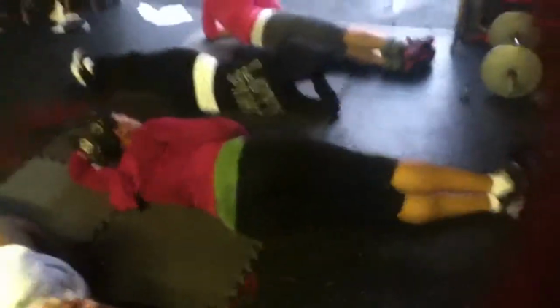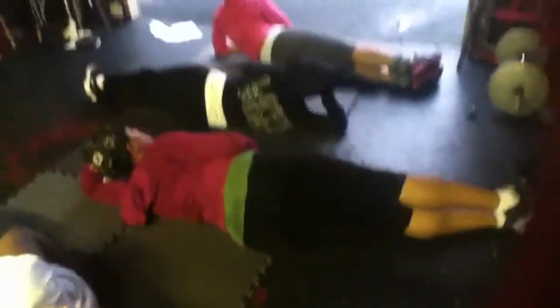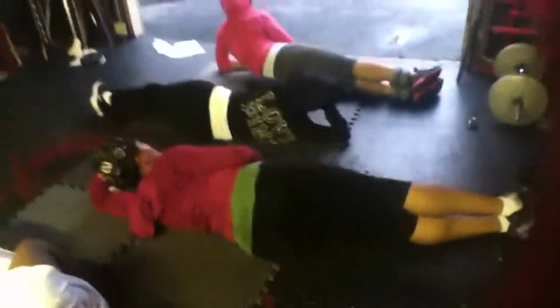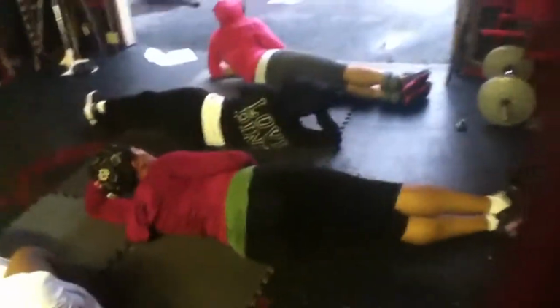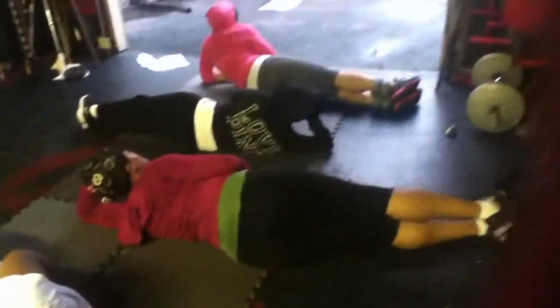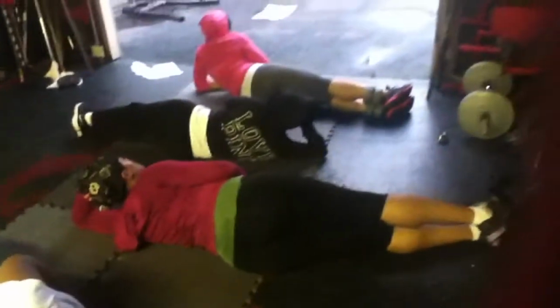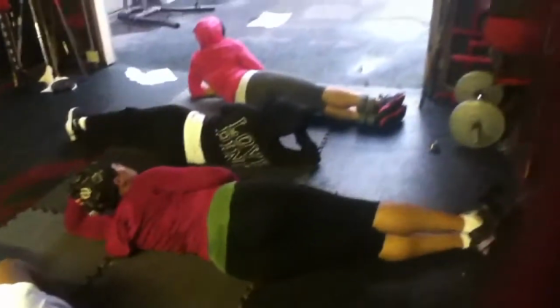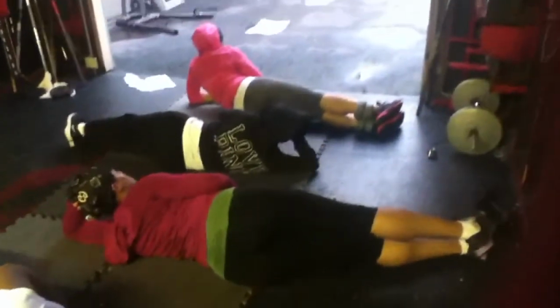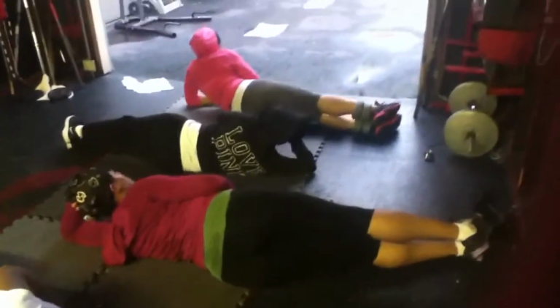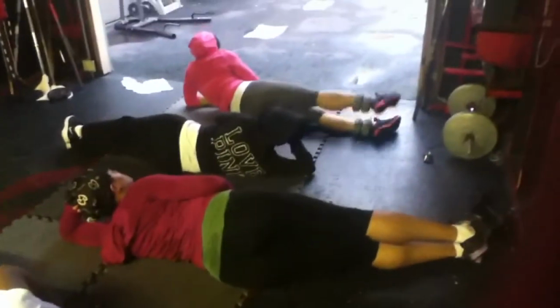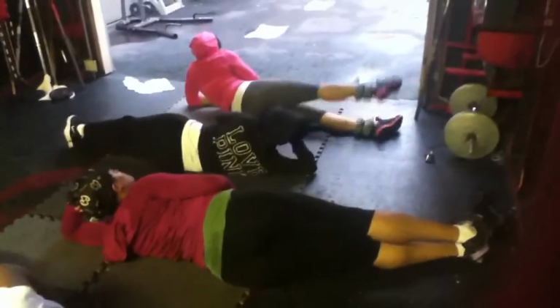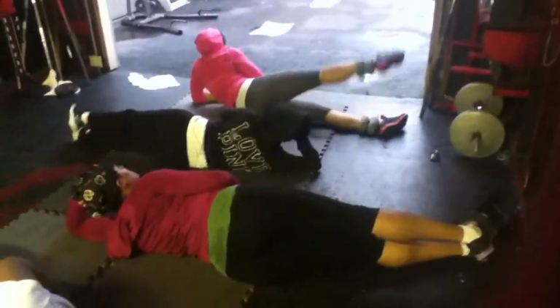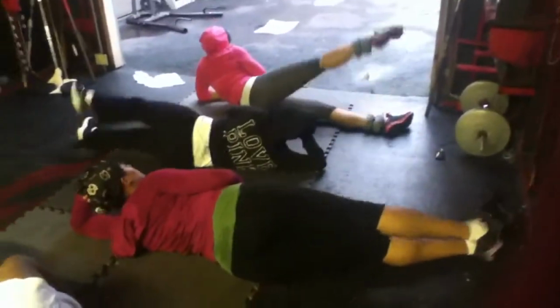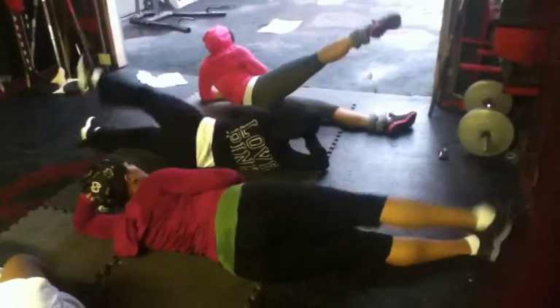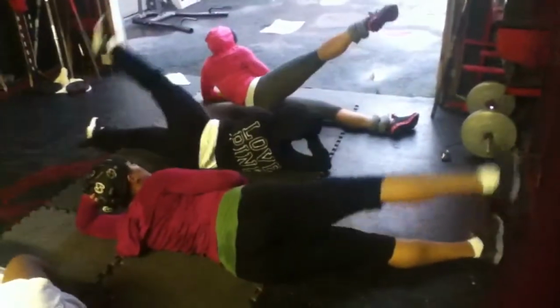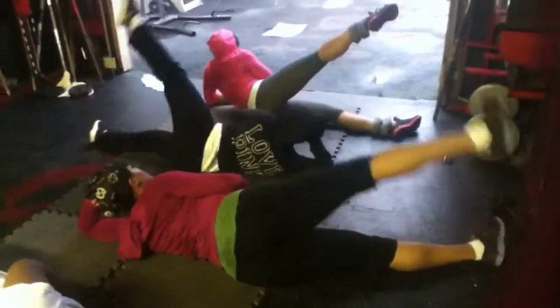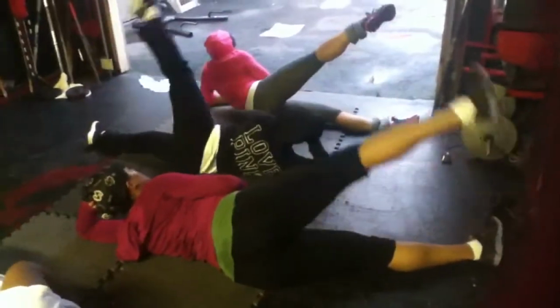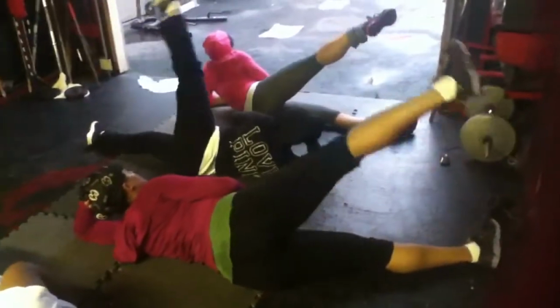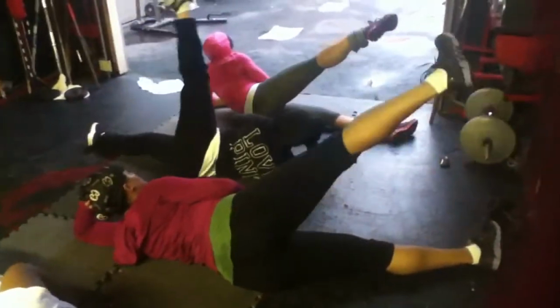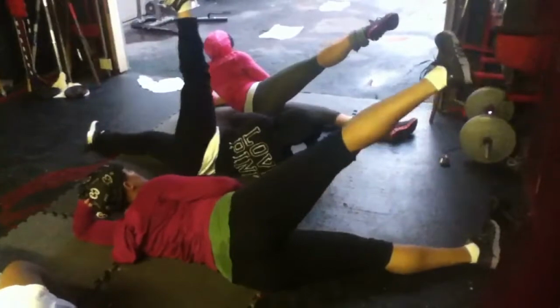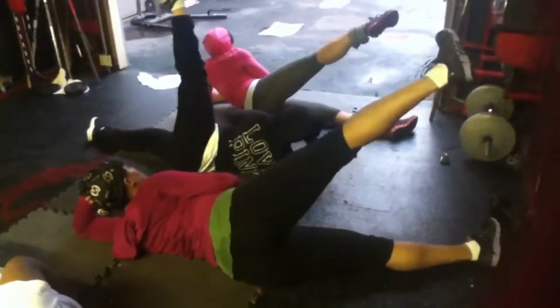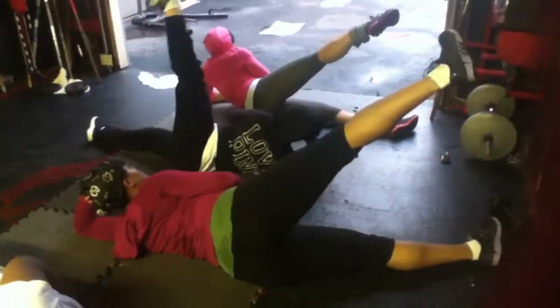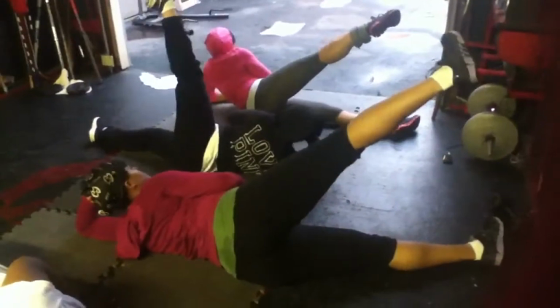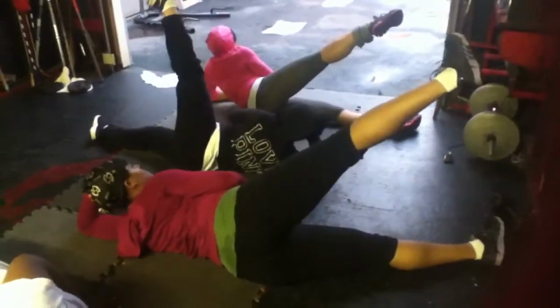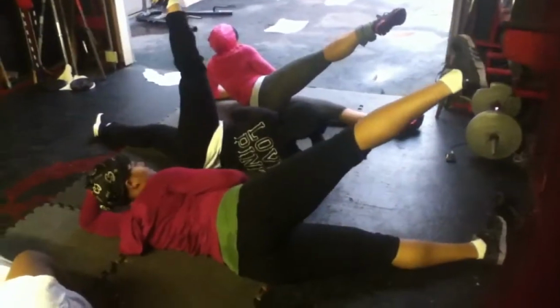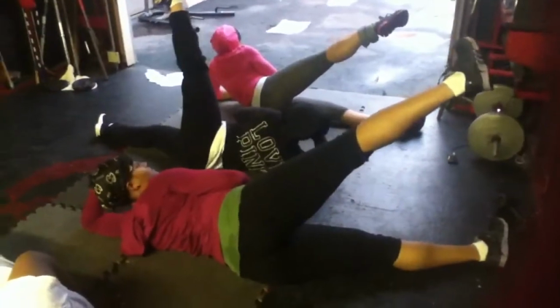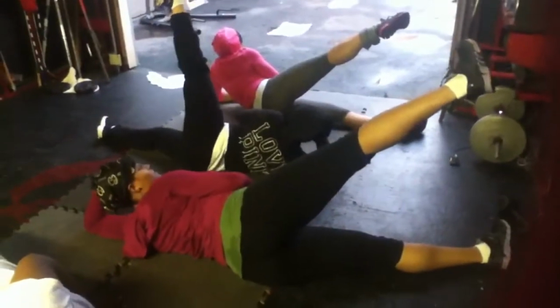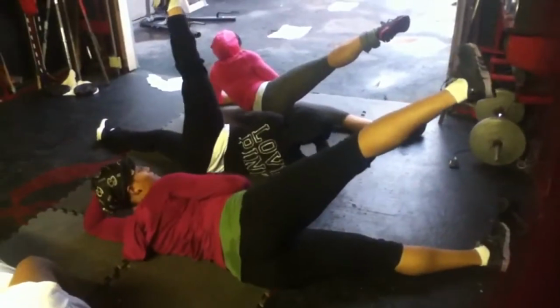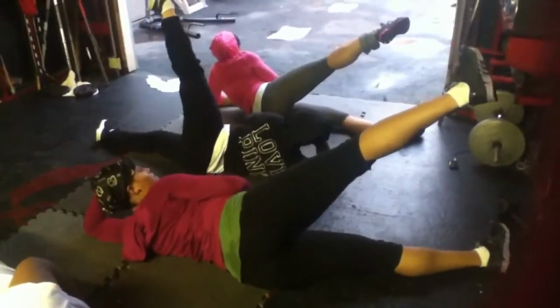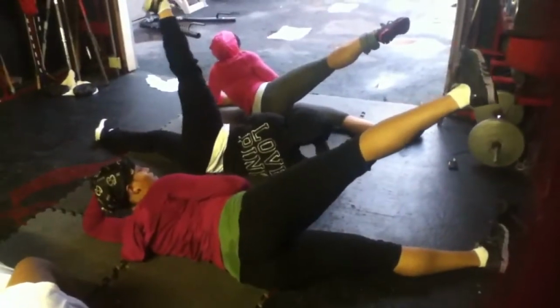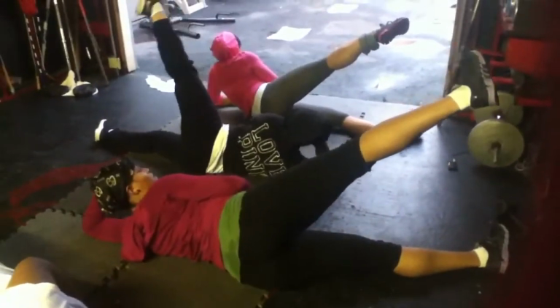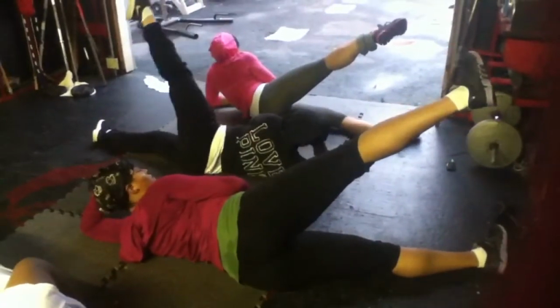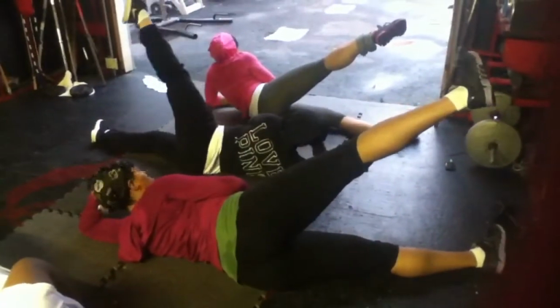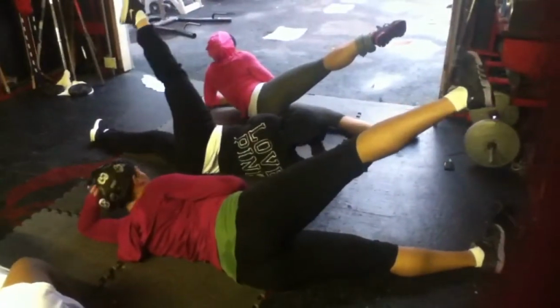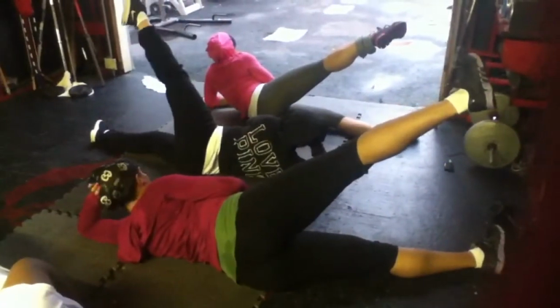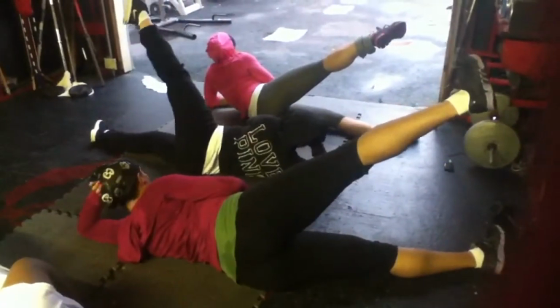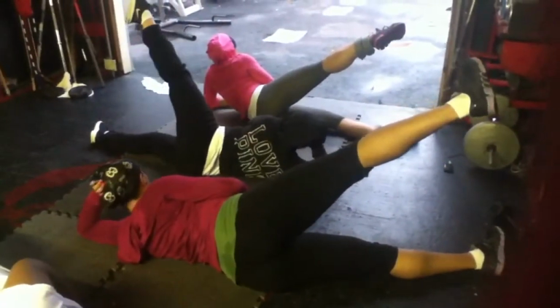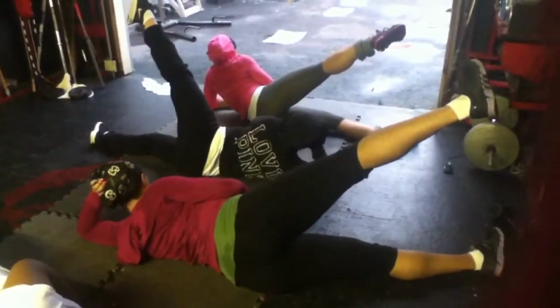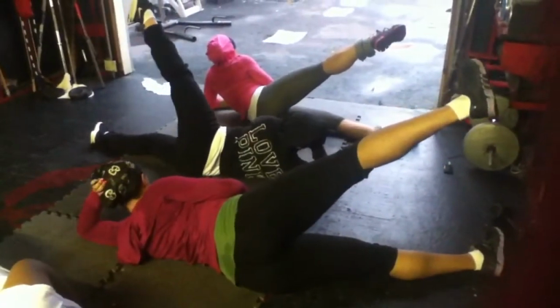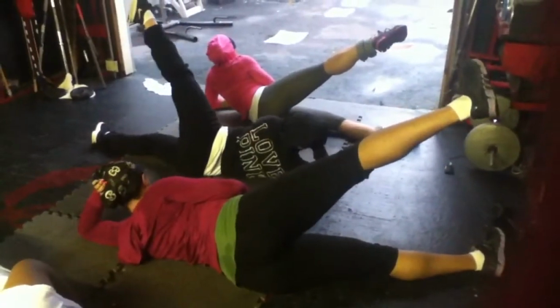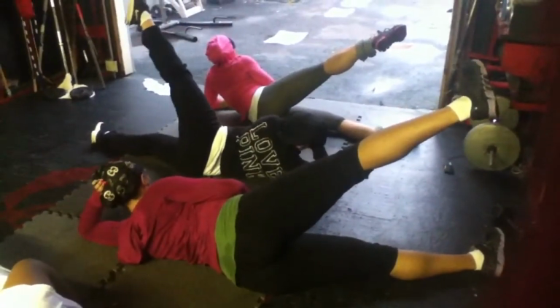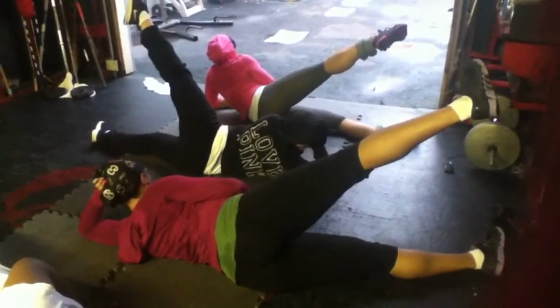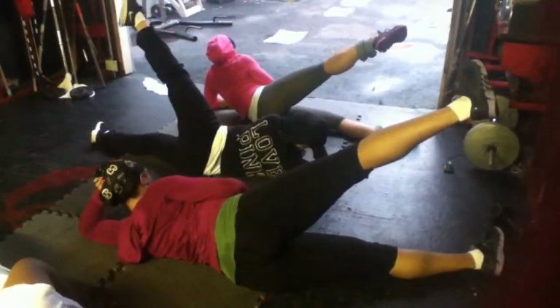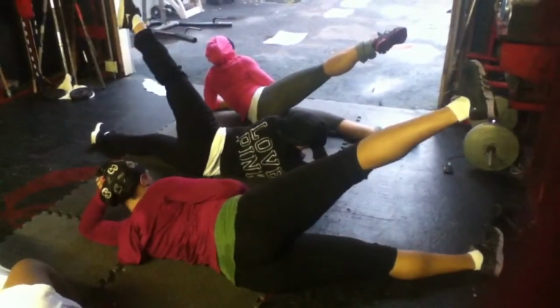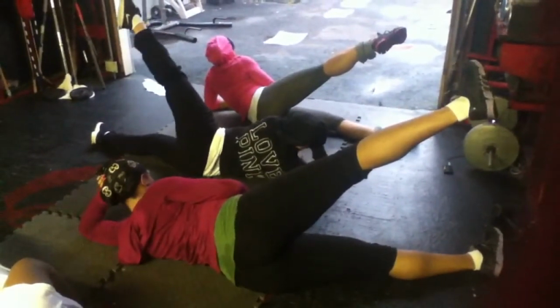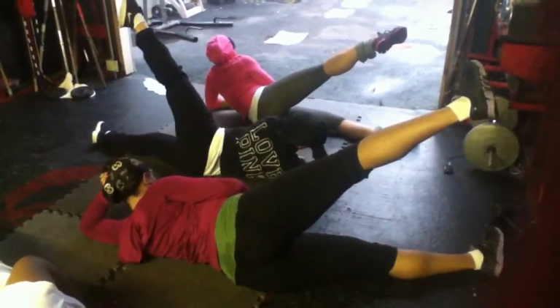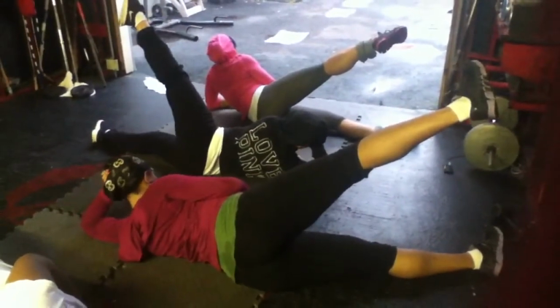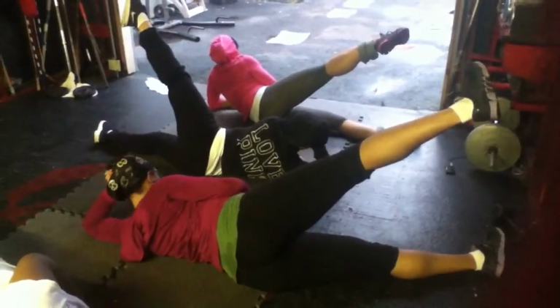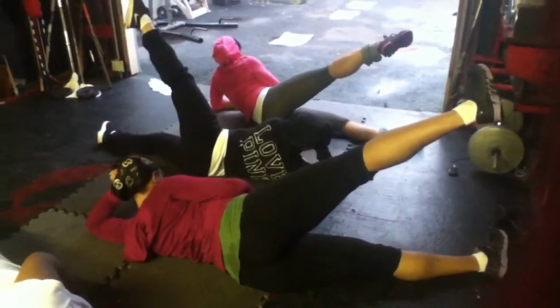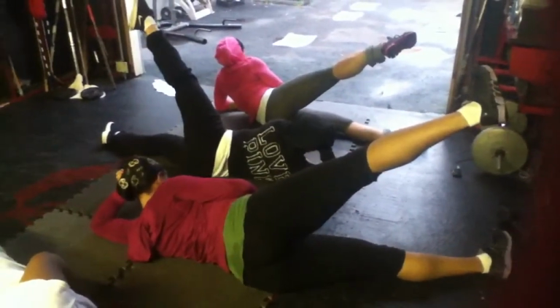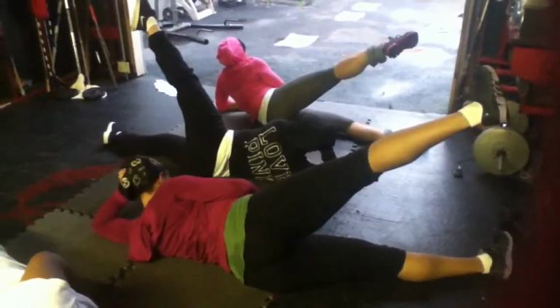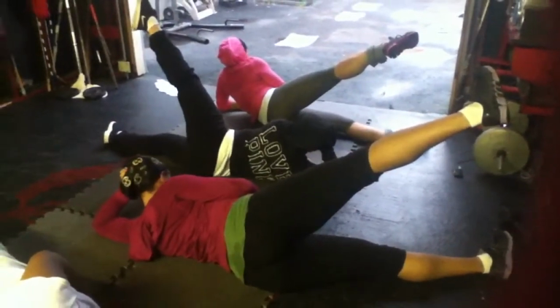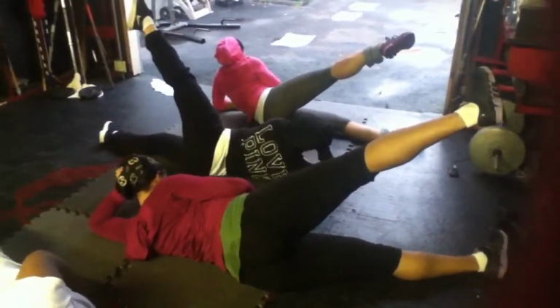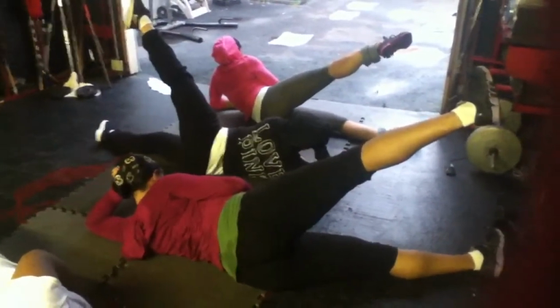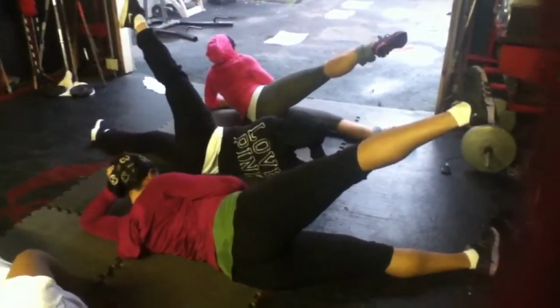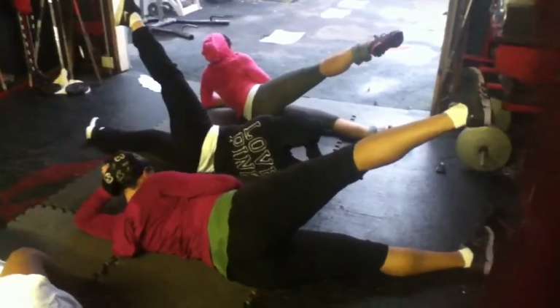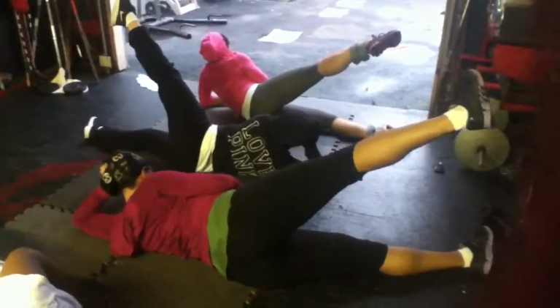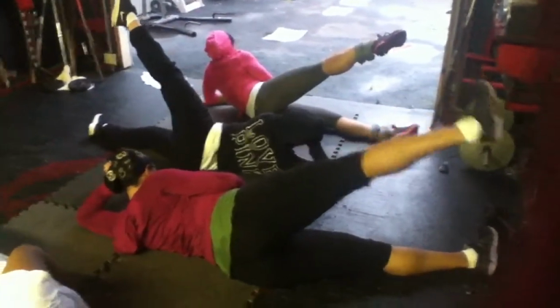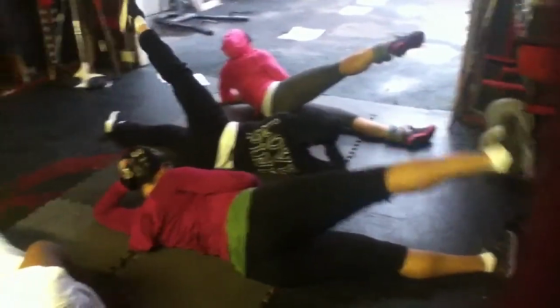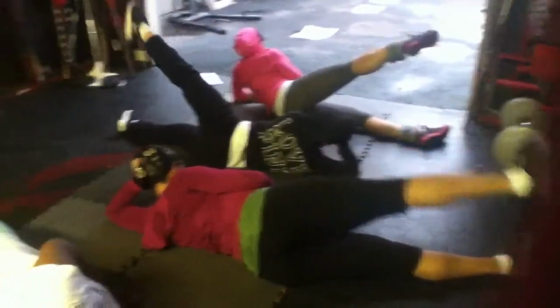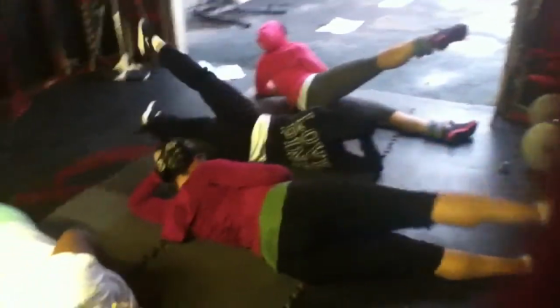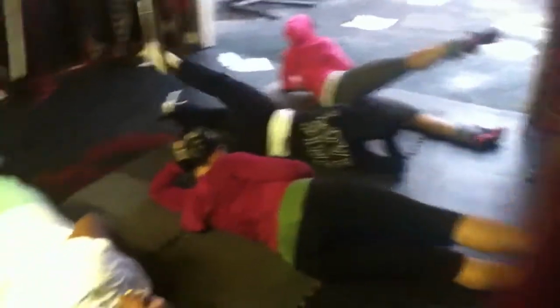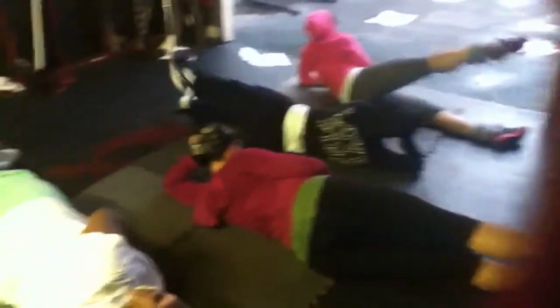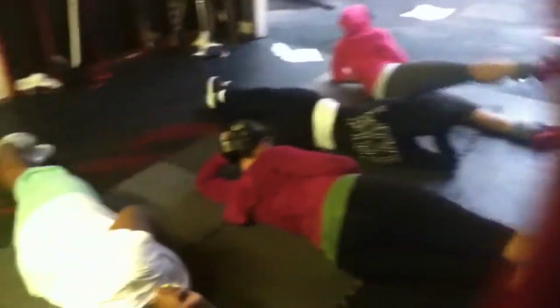Bring it up and hold. 1, 2, 3, 4, 5, 6, 7, 8, 9. Relax.